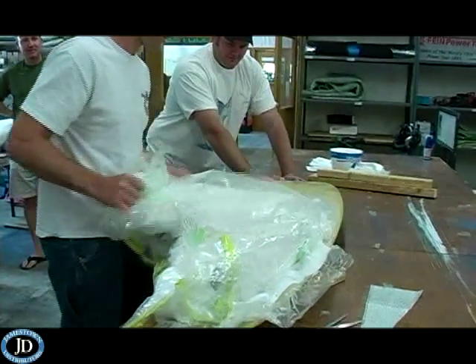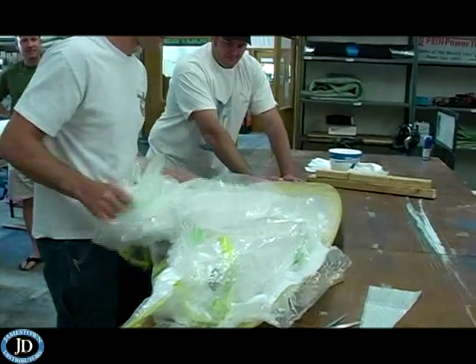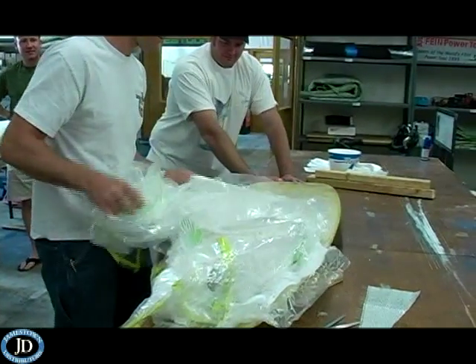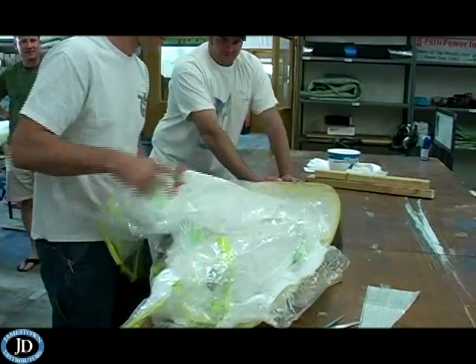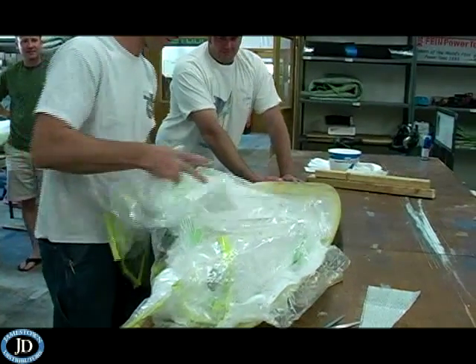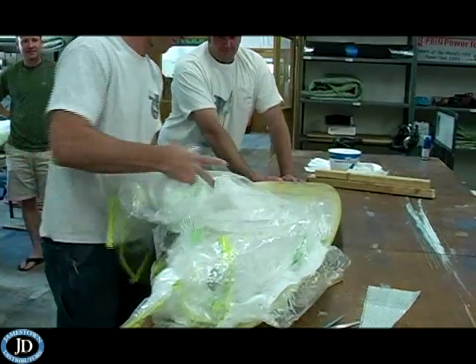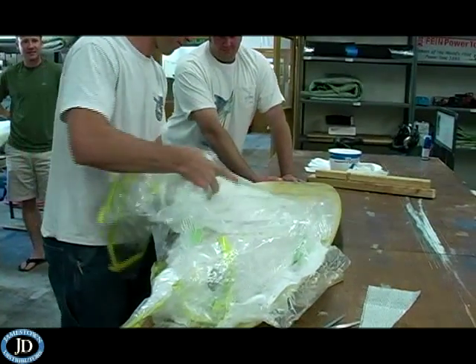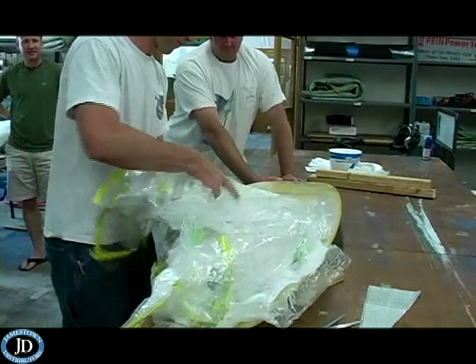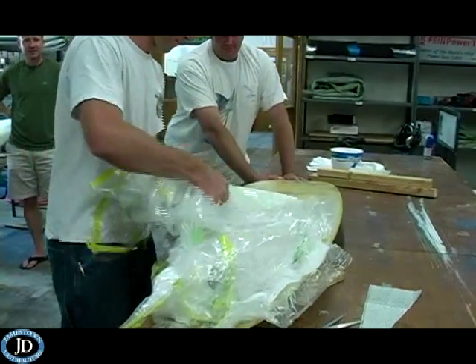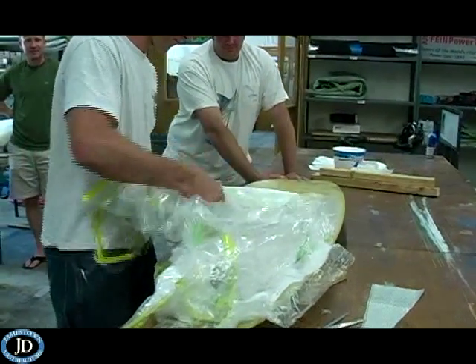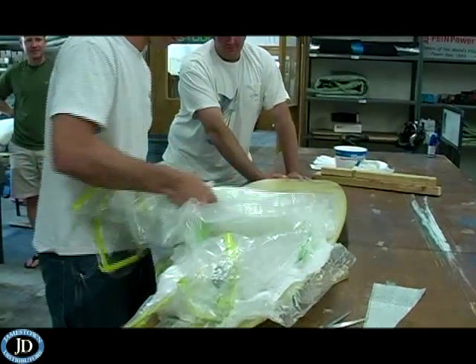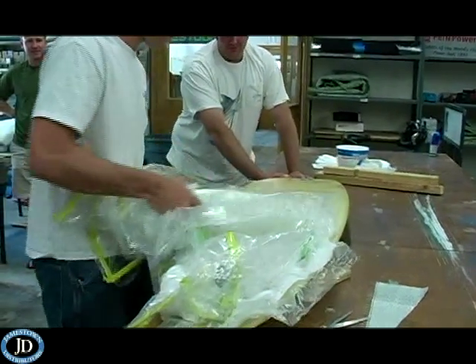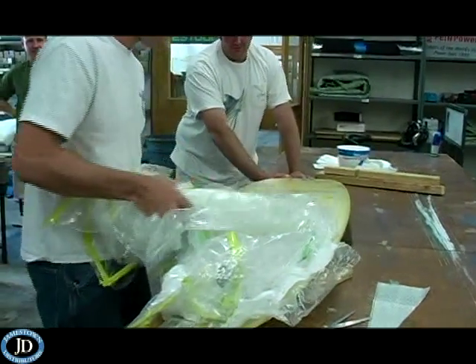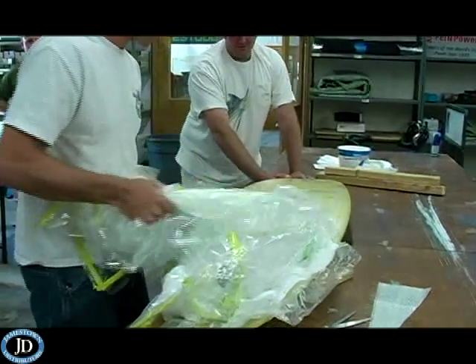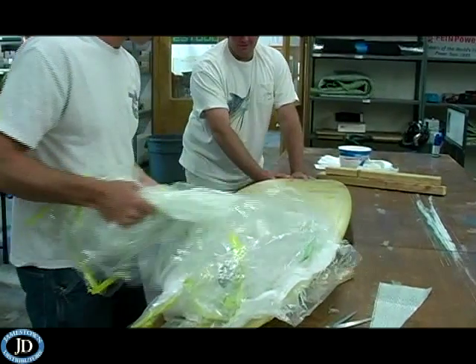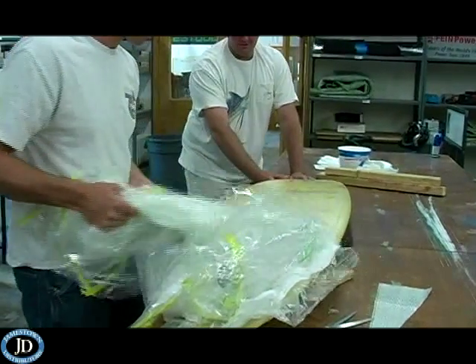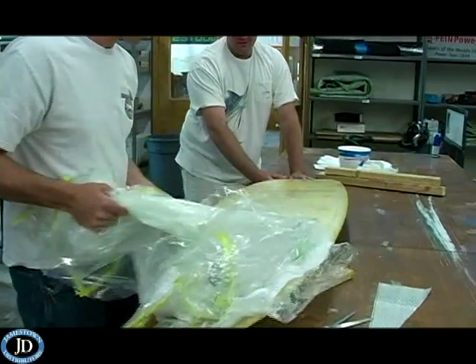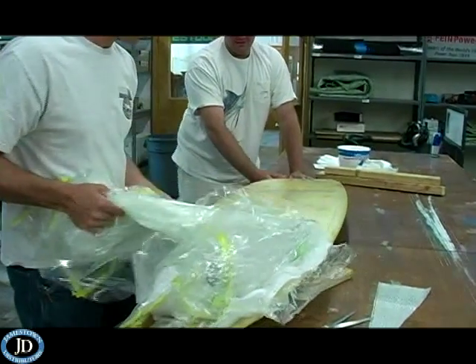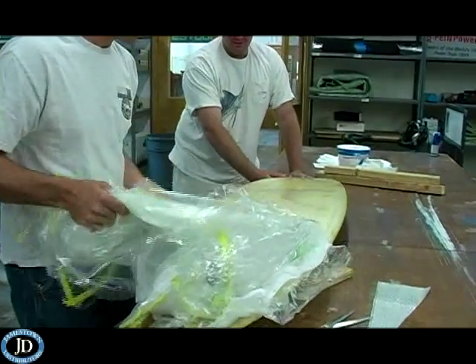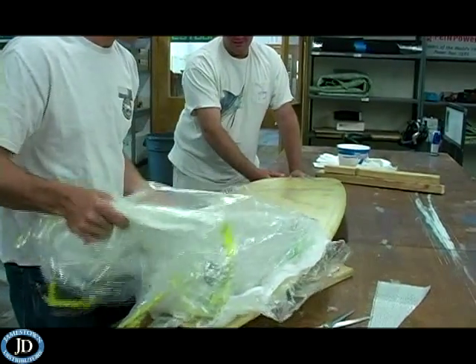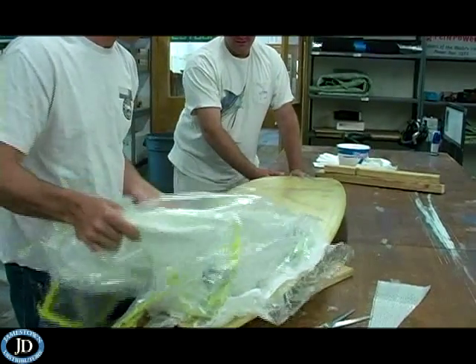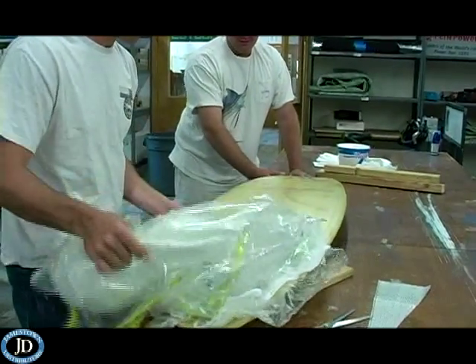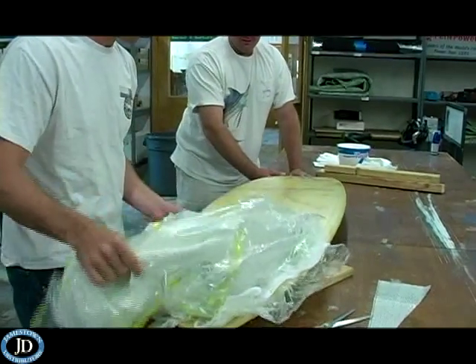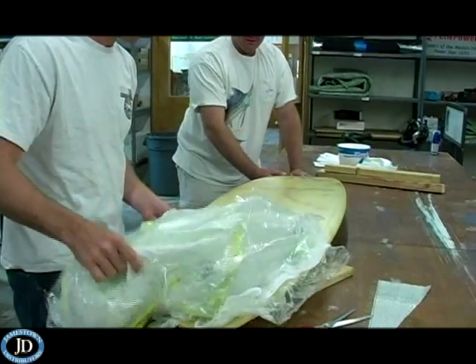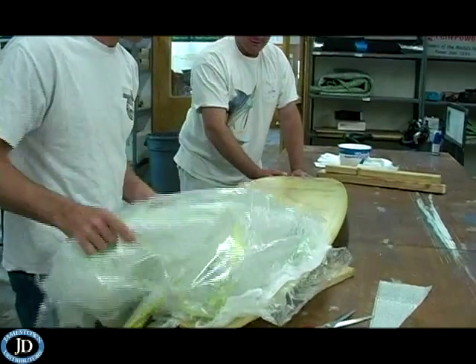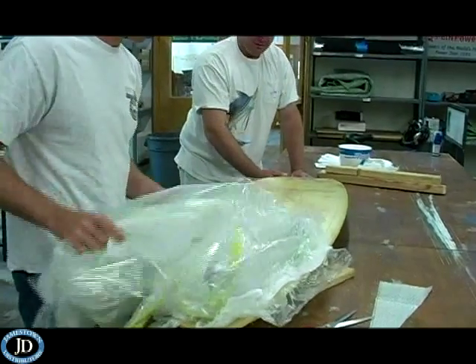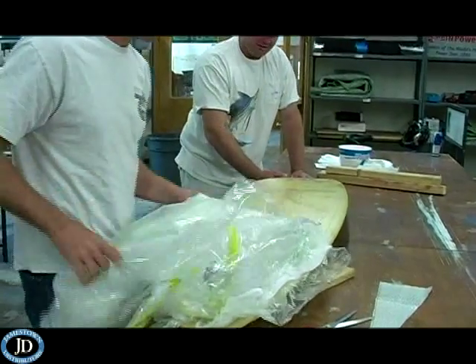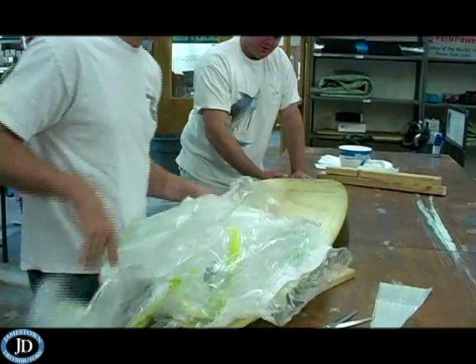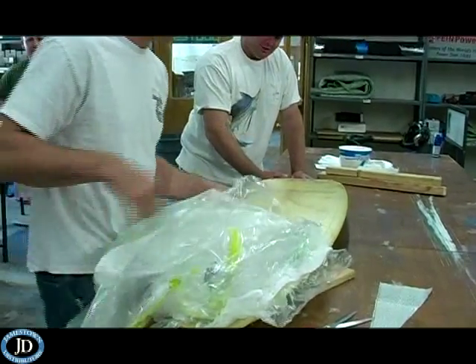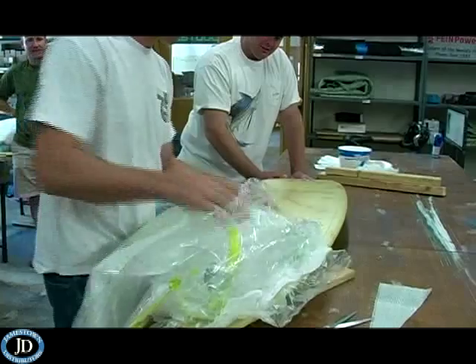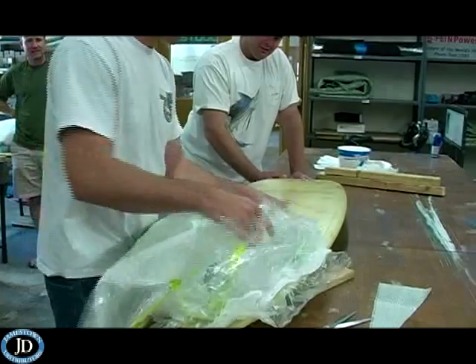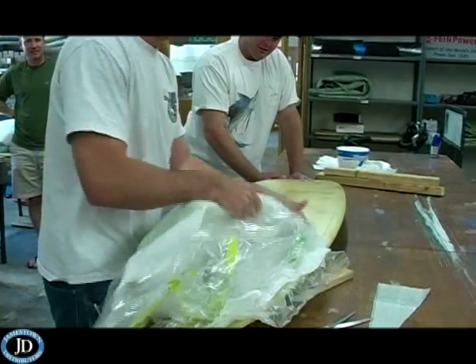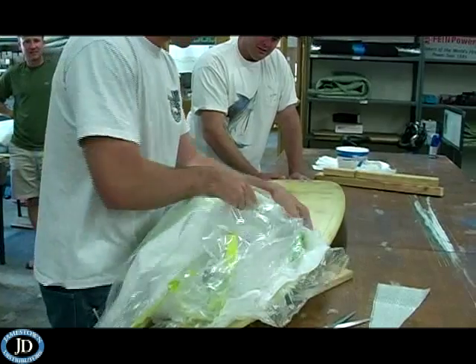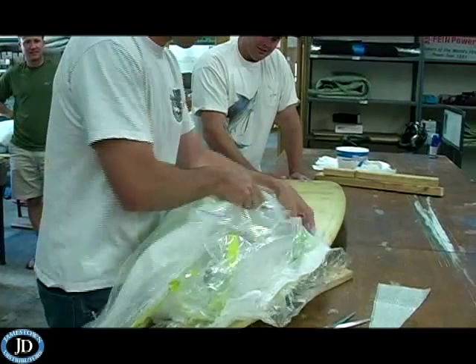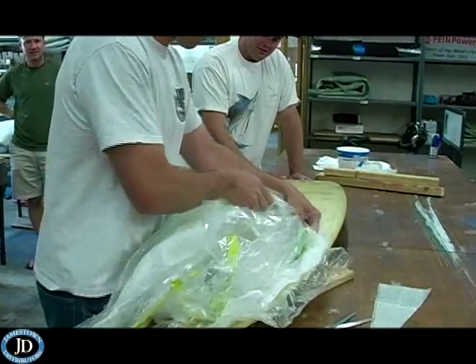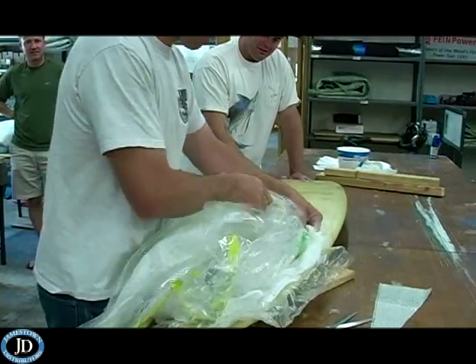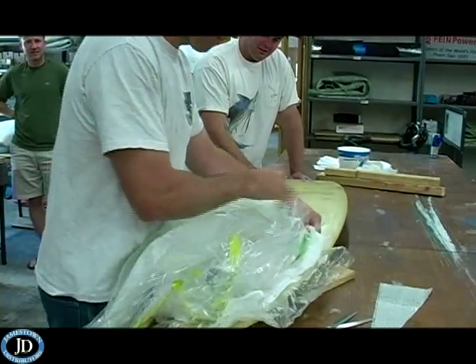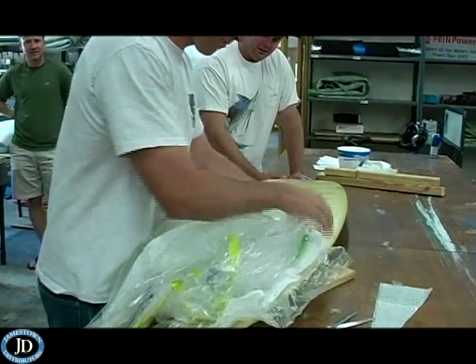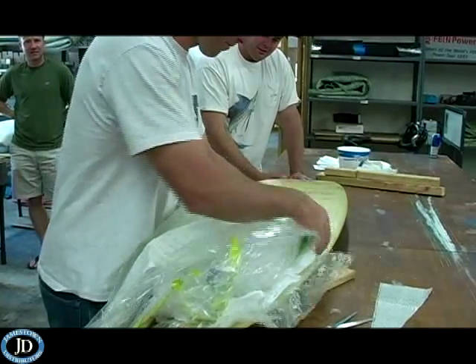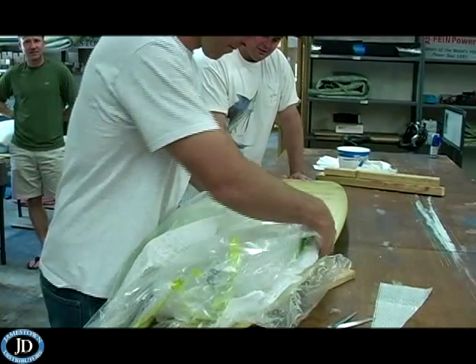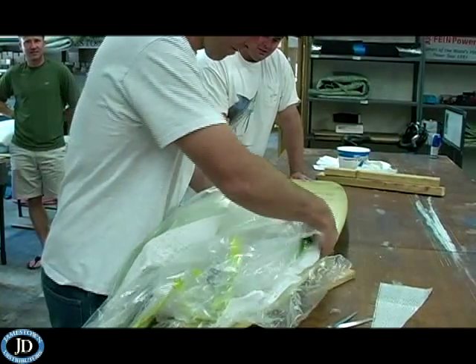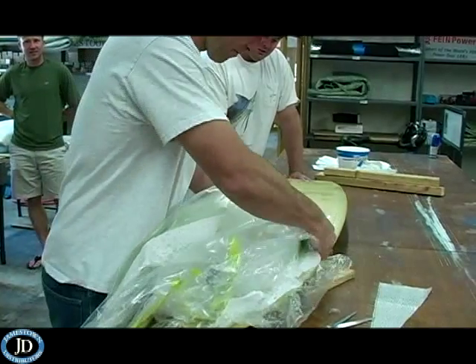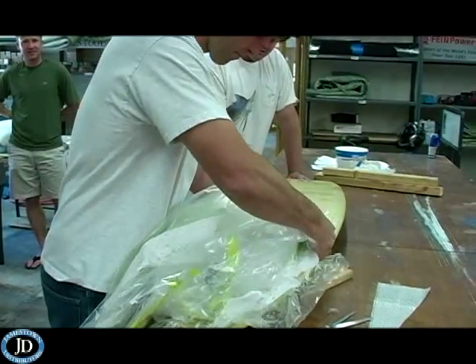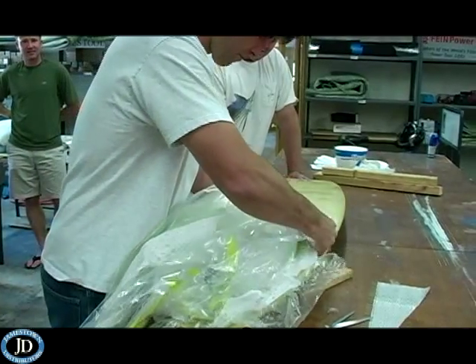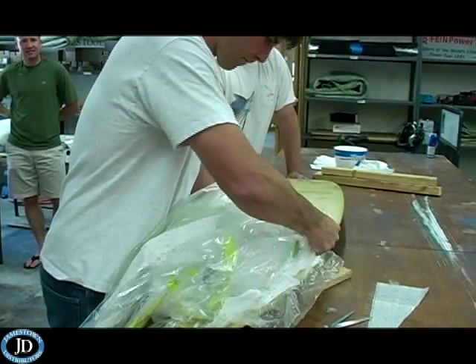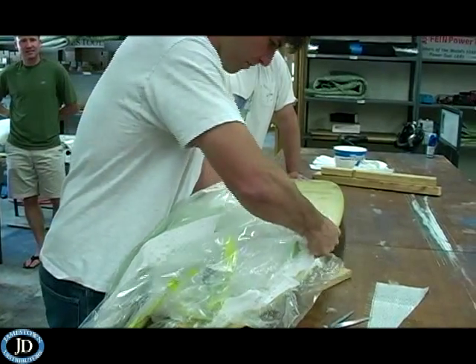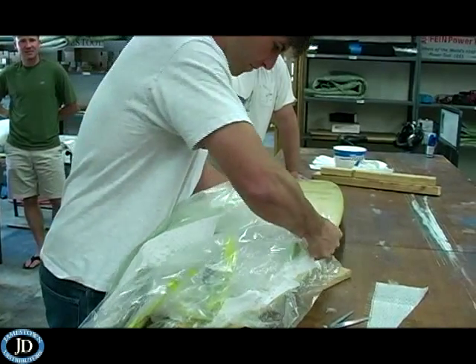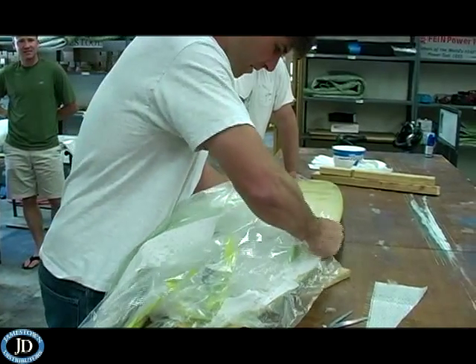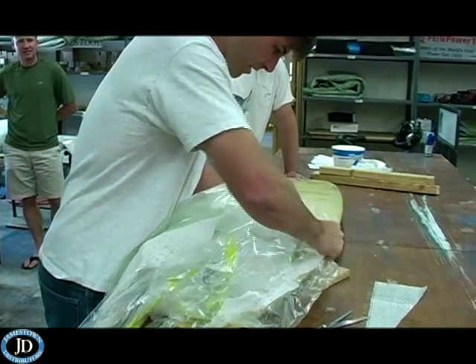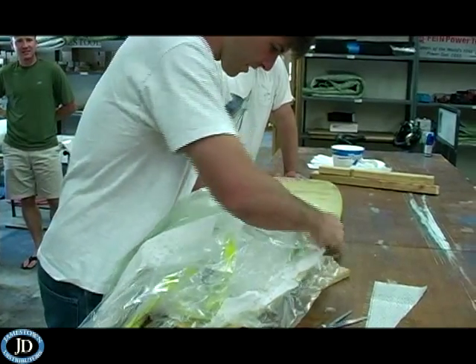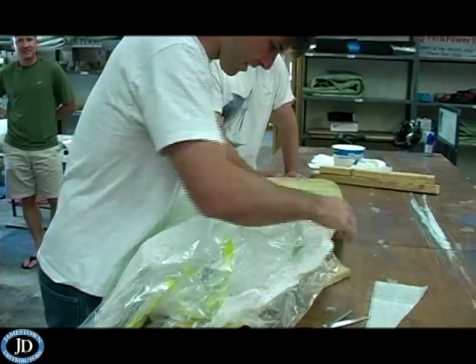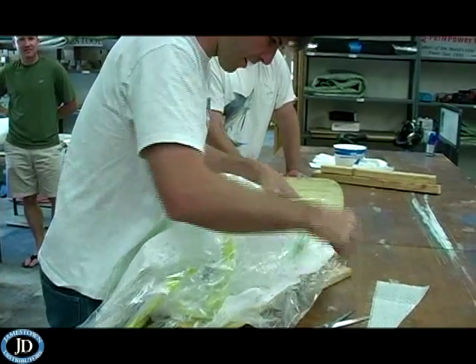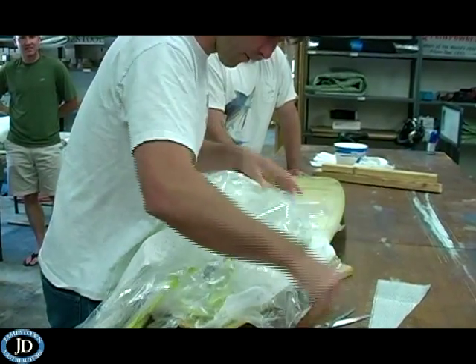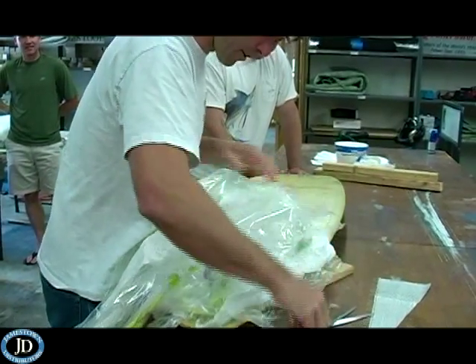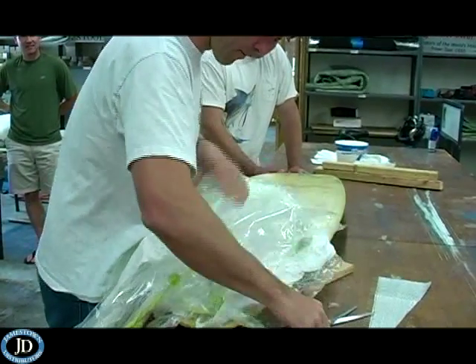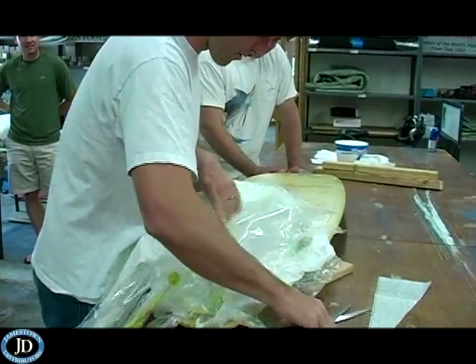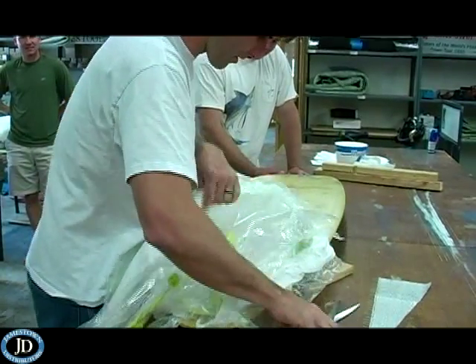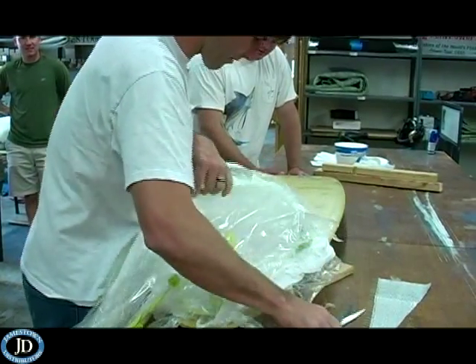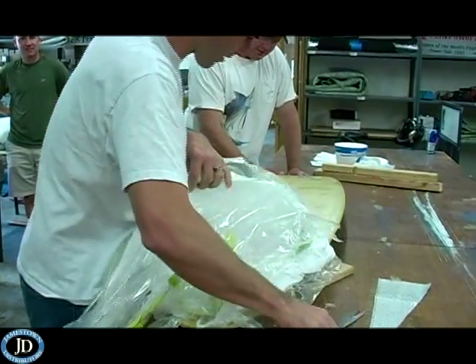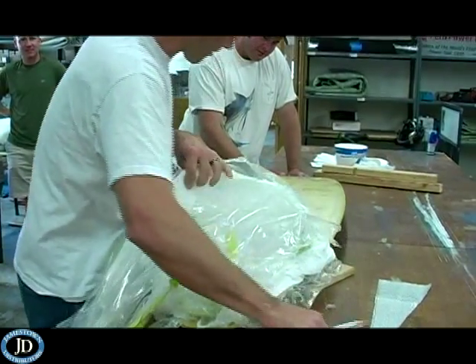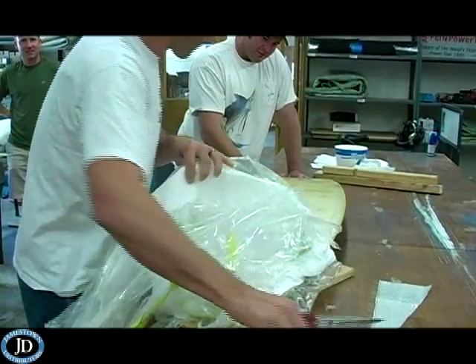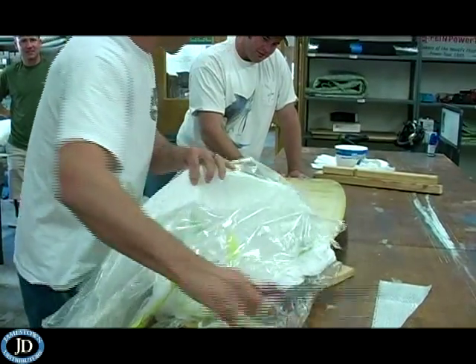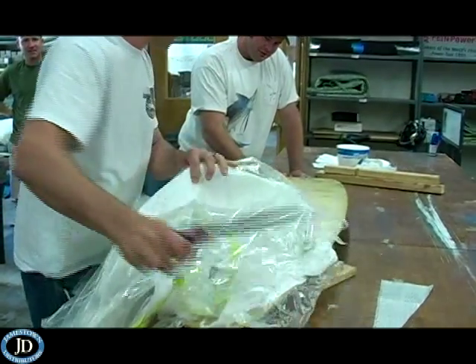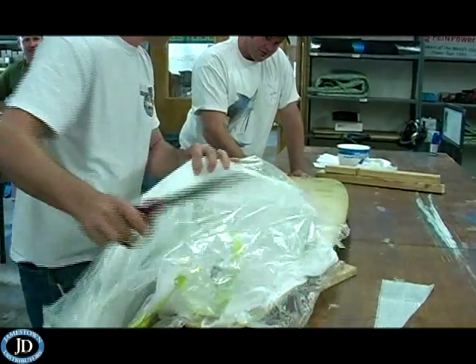Once cured, remove the film, breather, and release fabric. Lightly sand sharp edges, and it's ready for the beach.